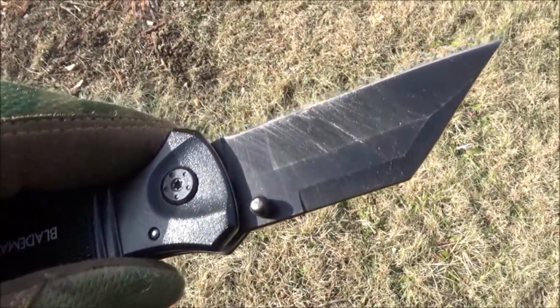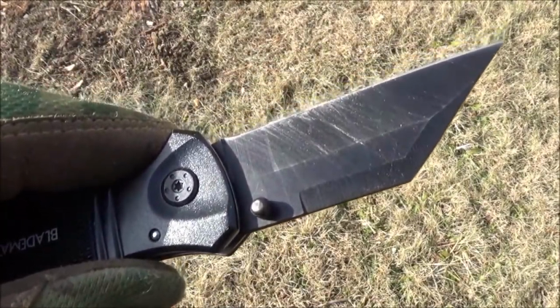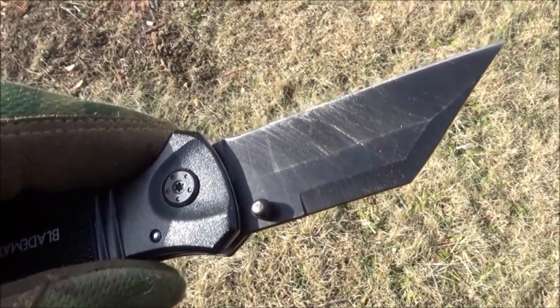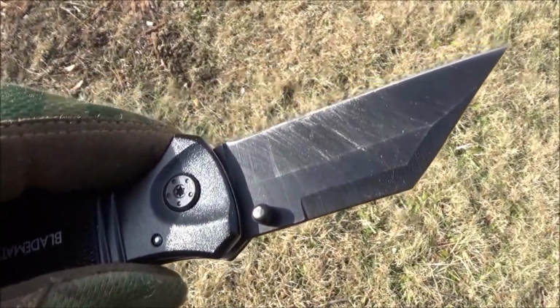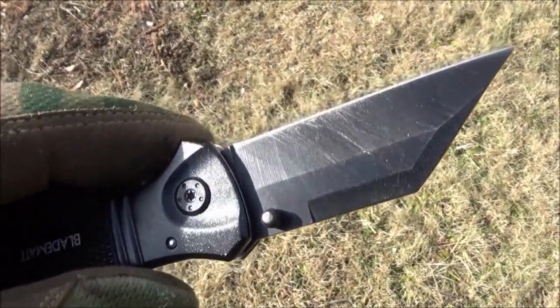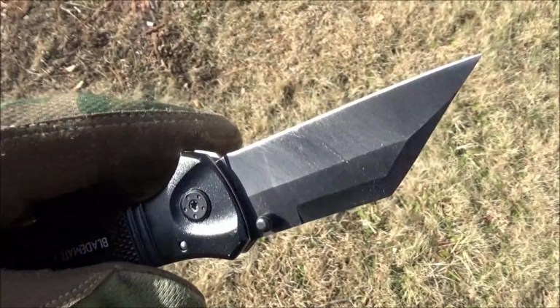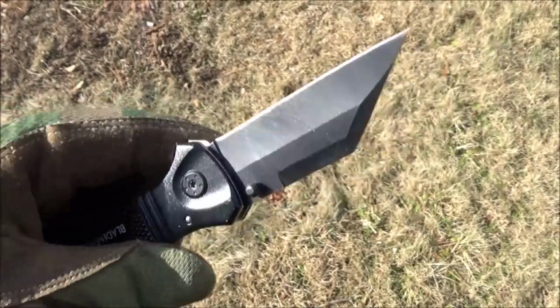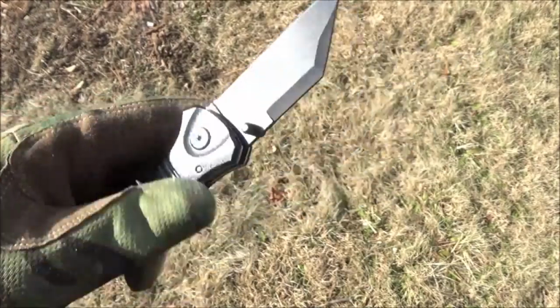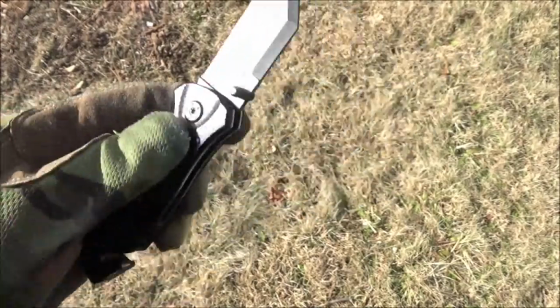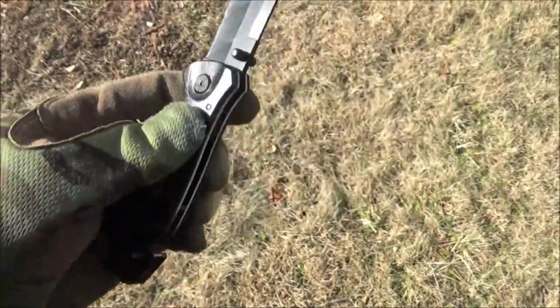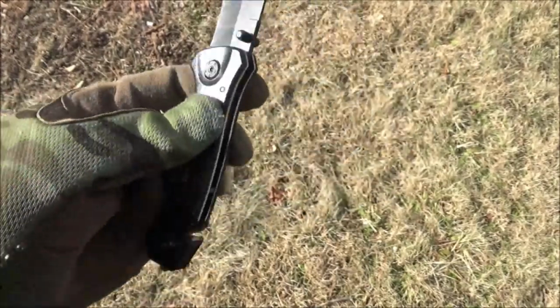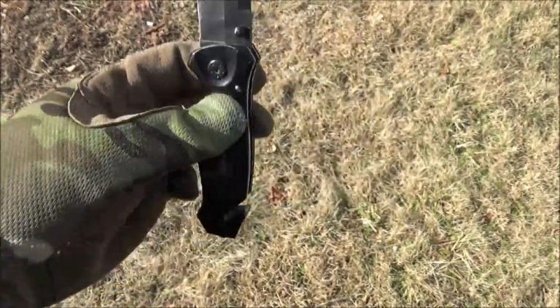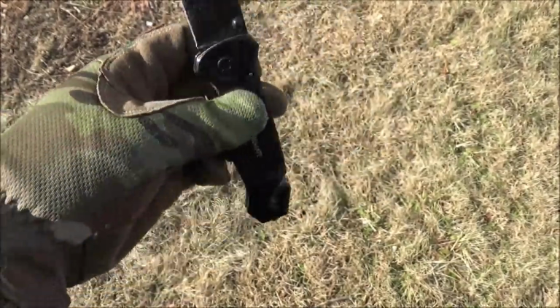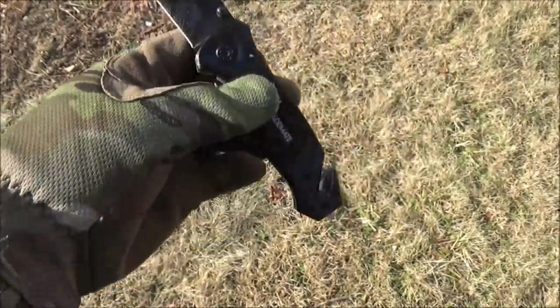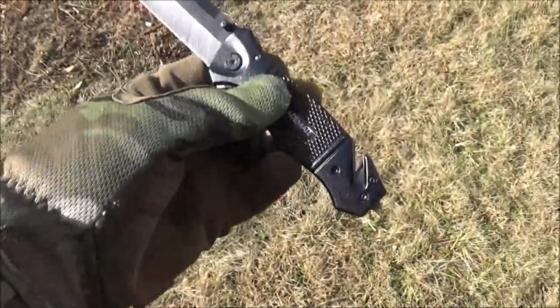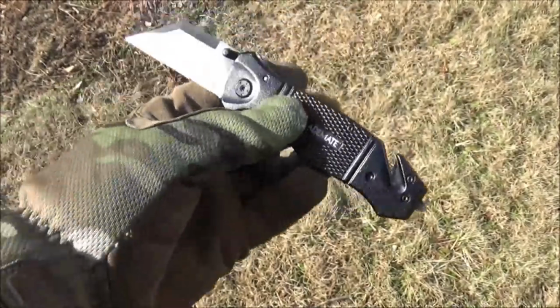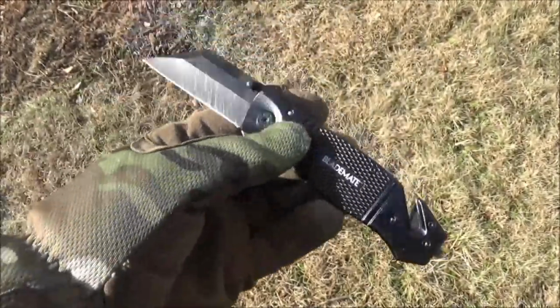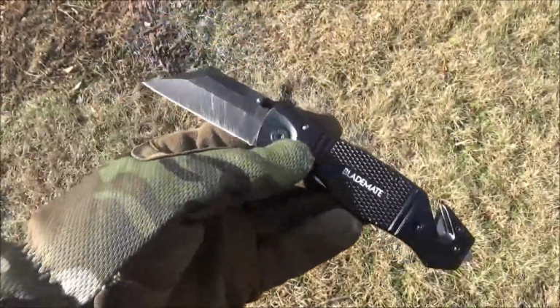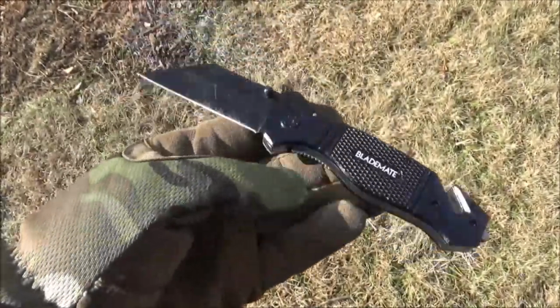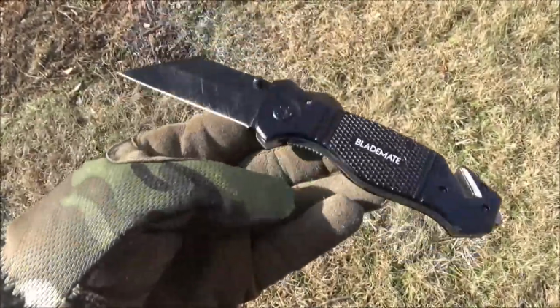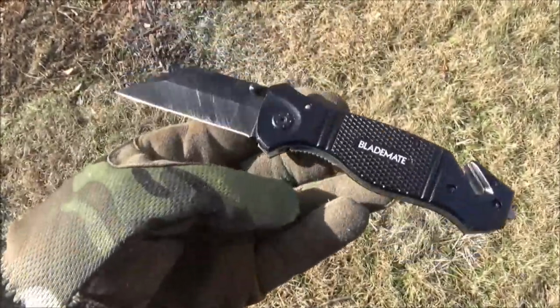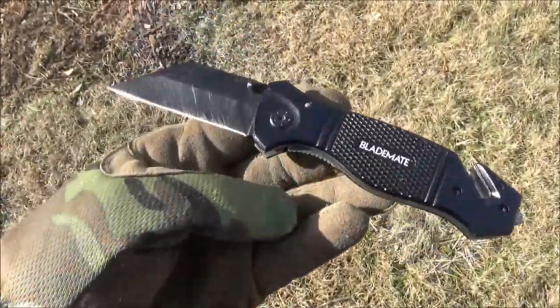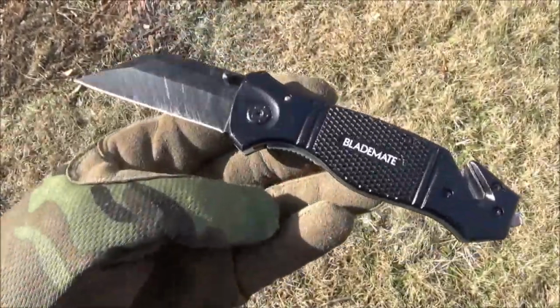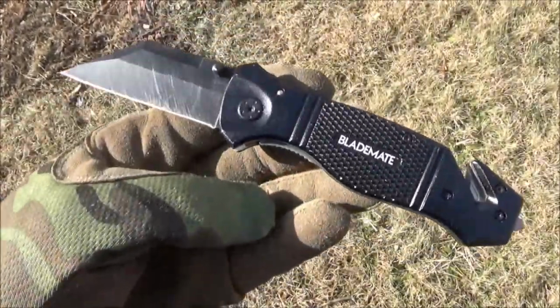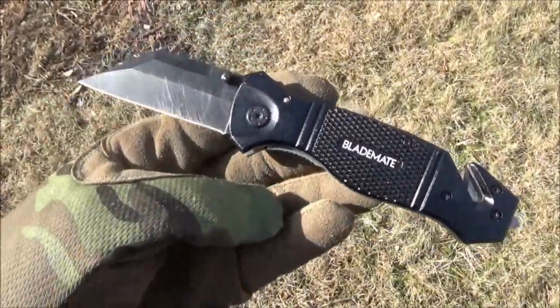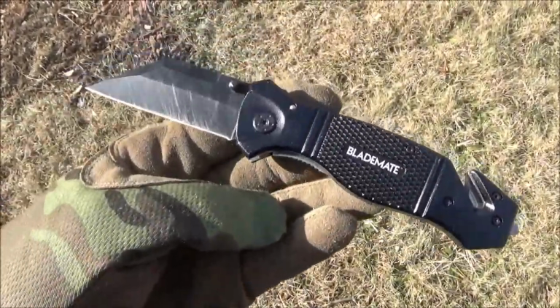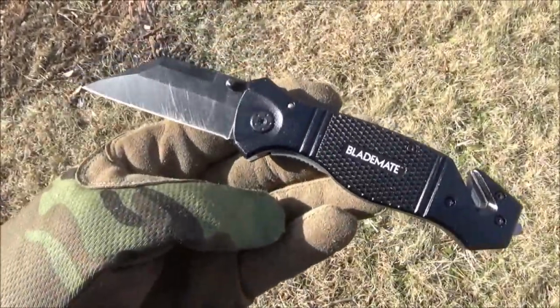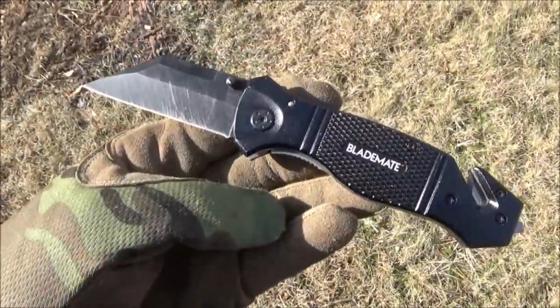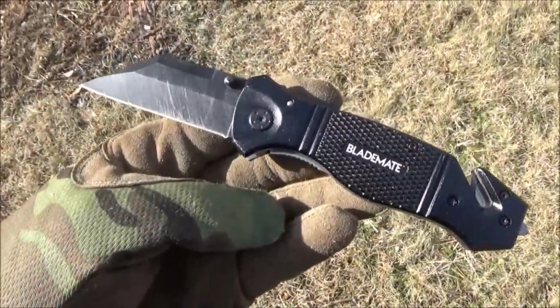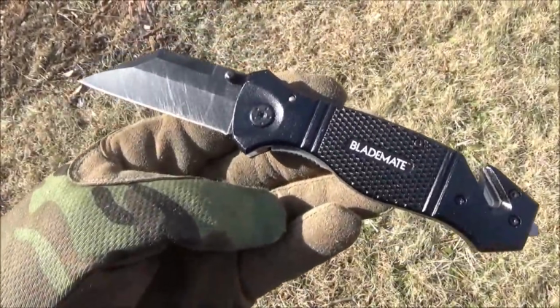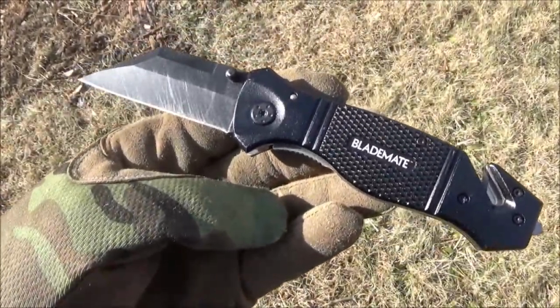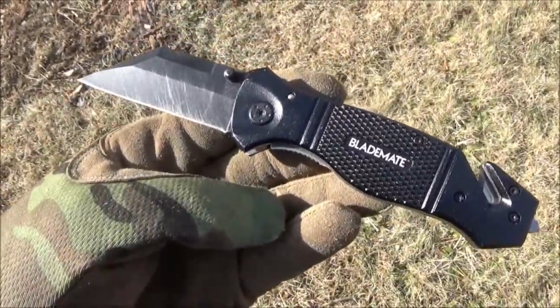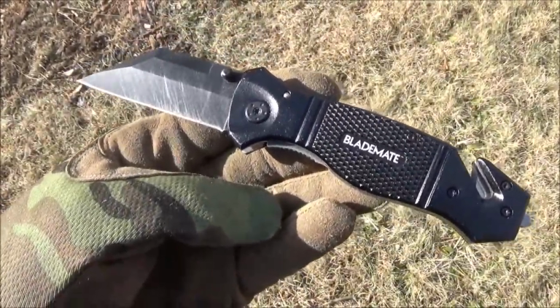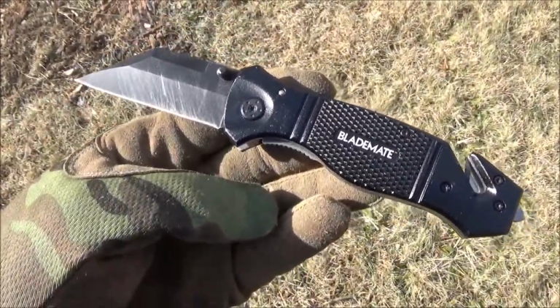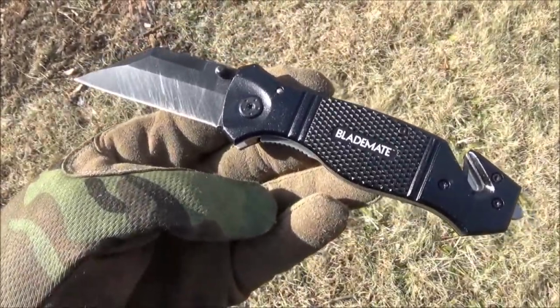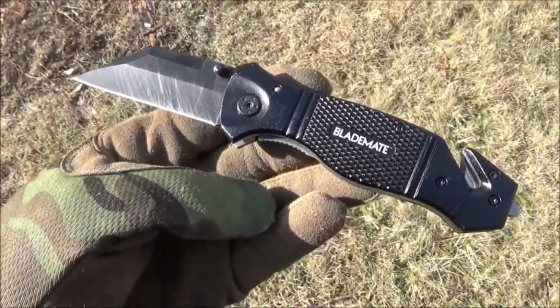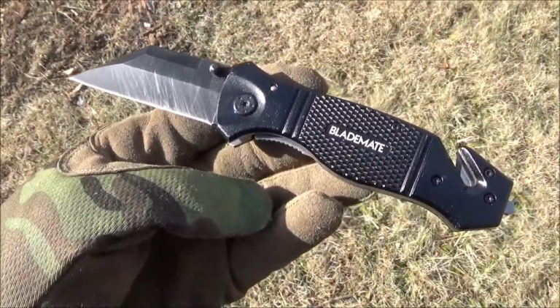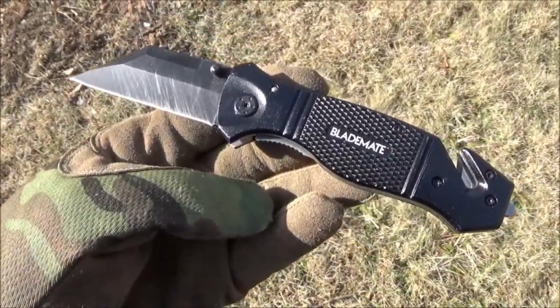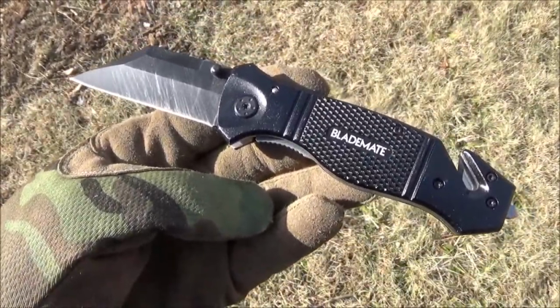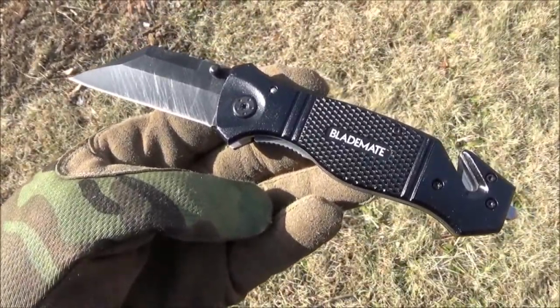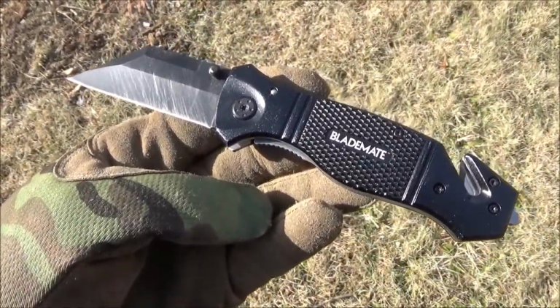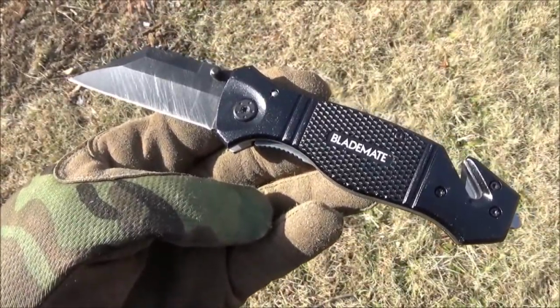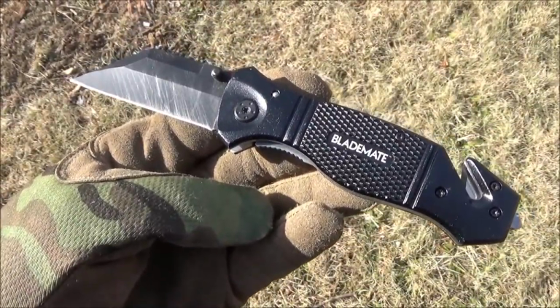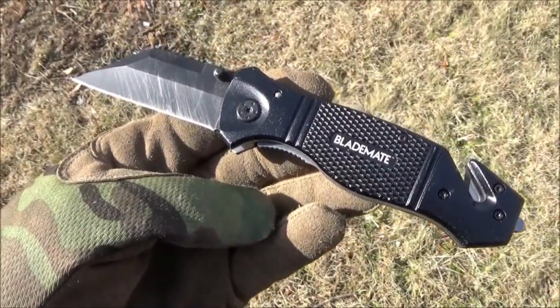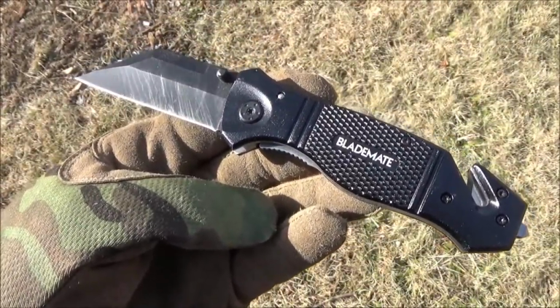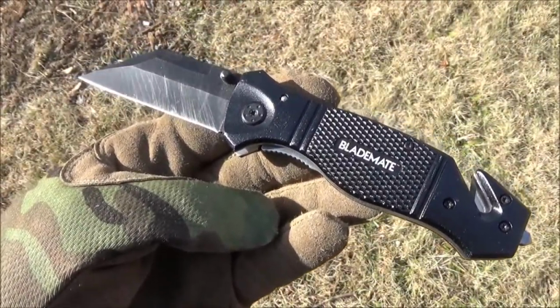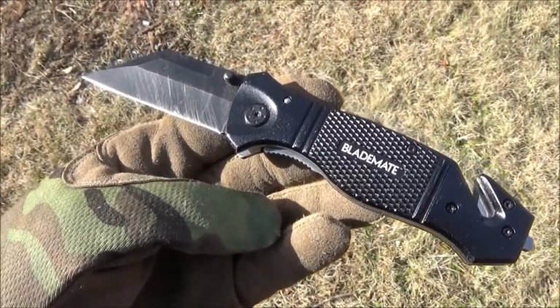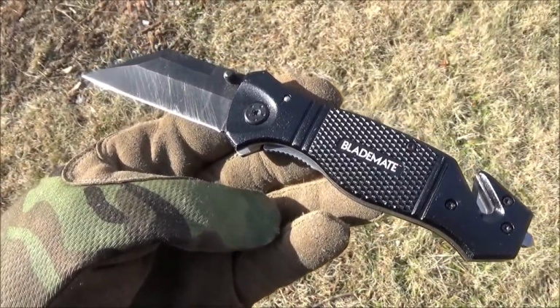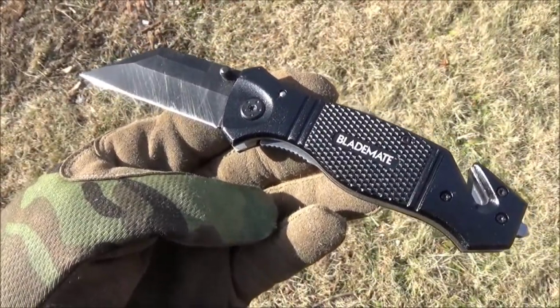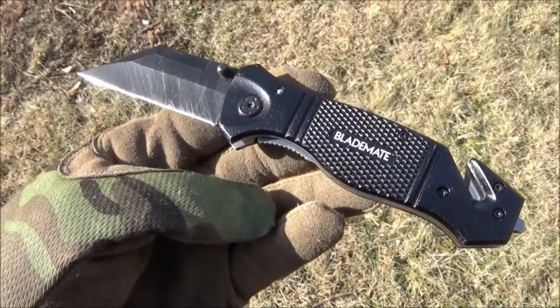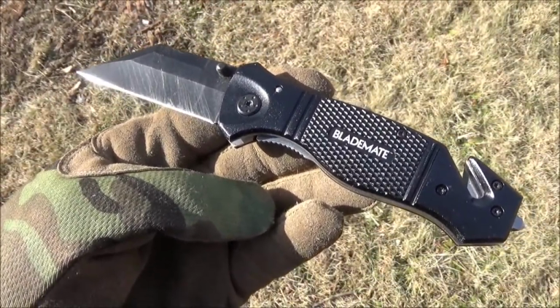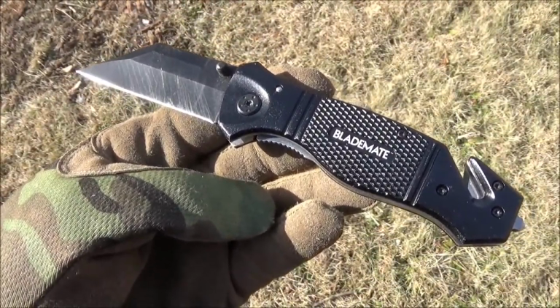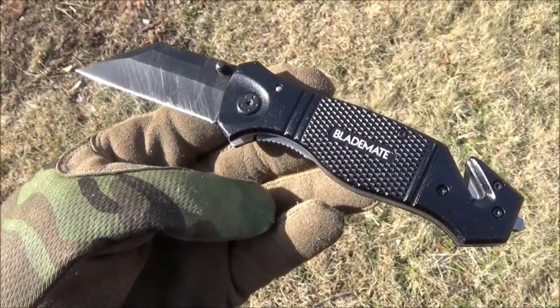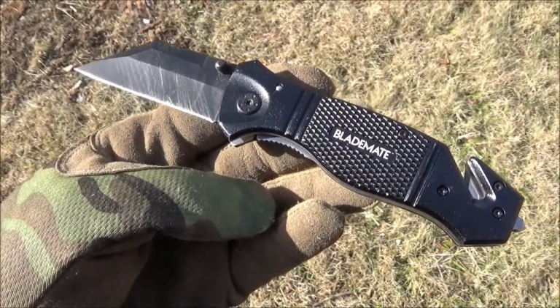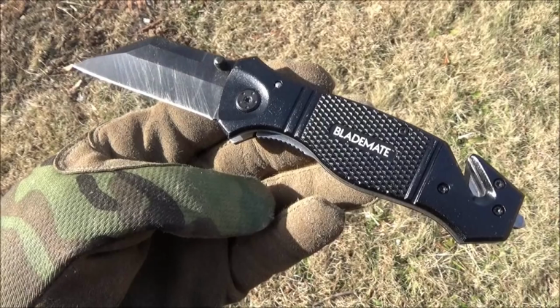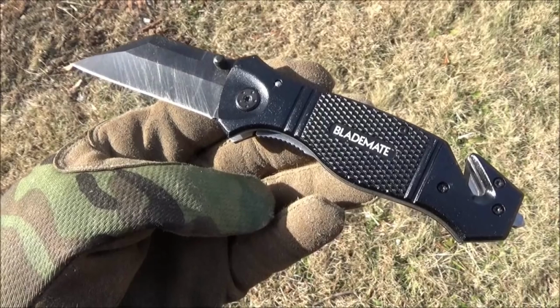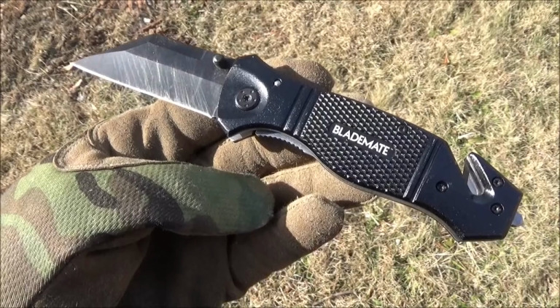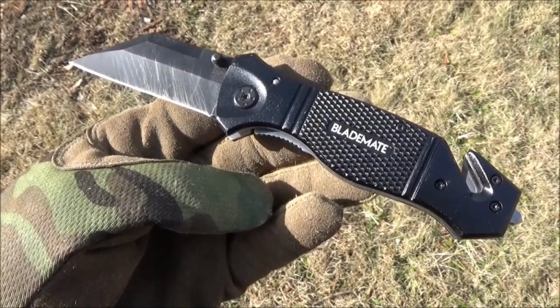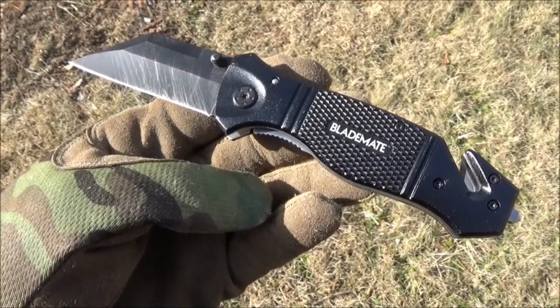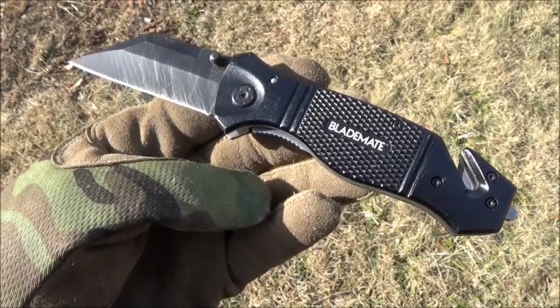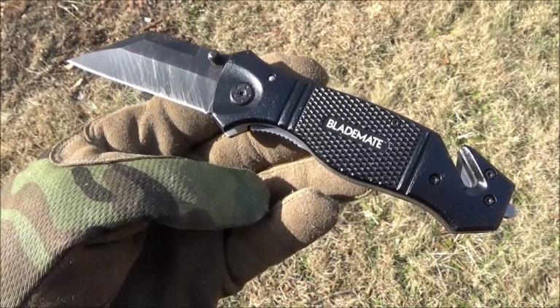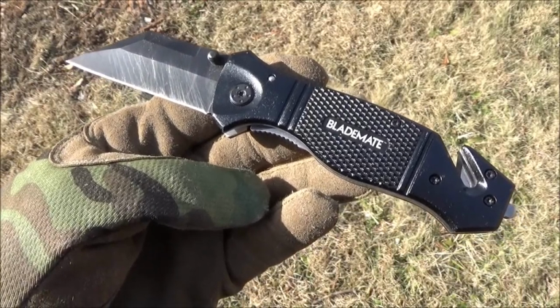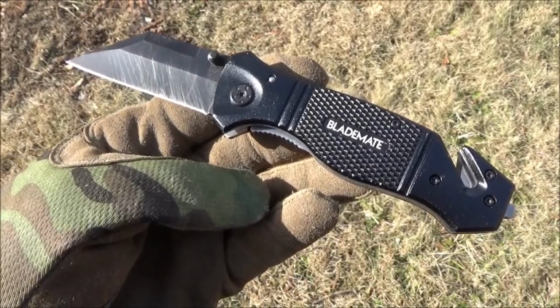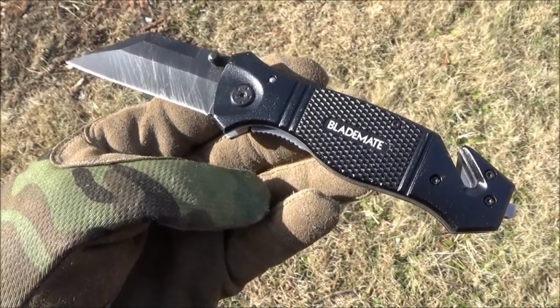As you can see, I've already tested this out and beat this up. It is a liner lock. The blade length is 3 inches.